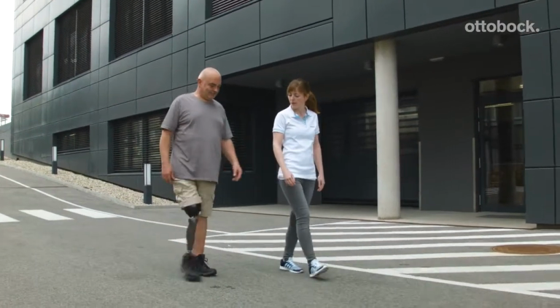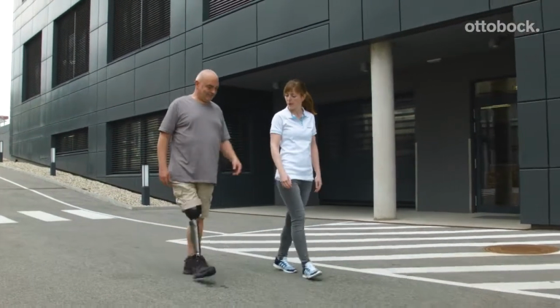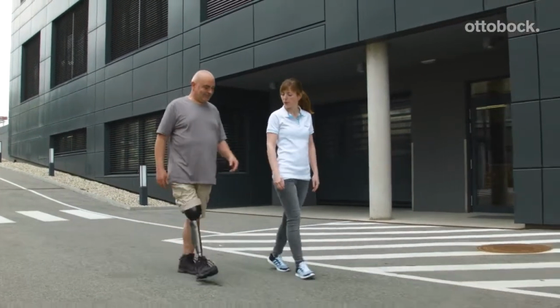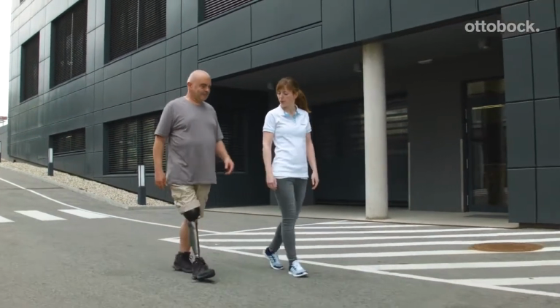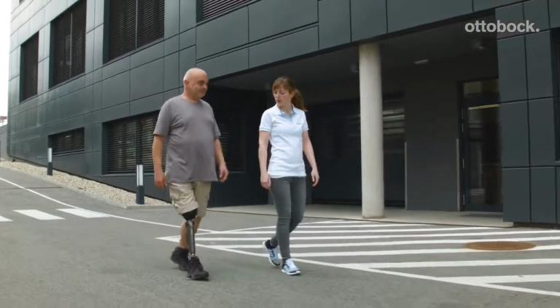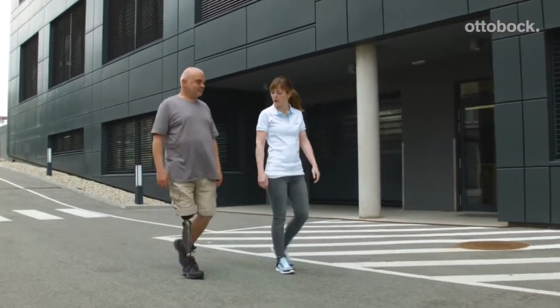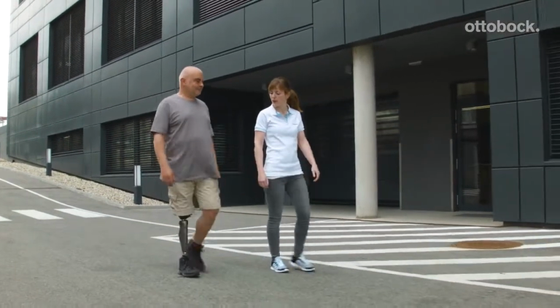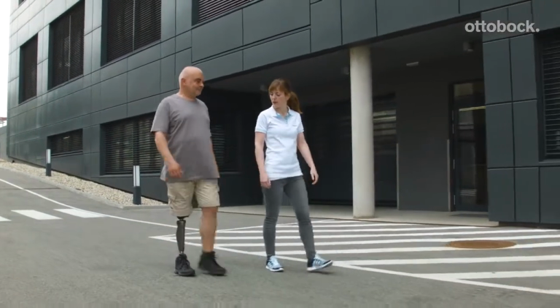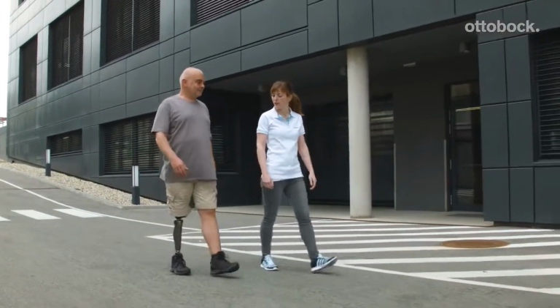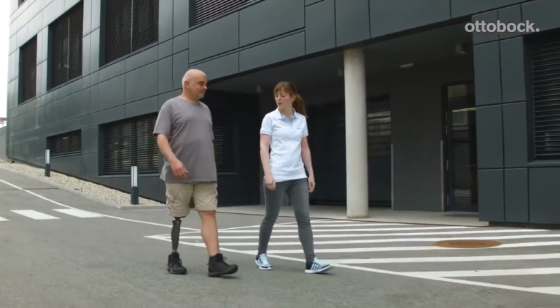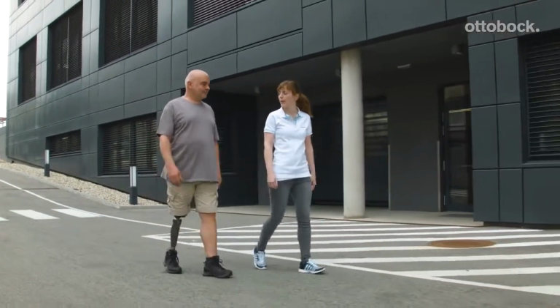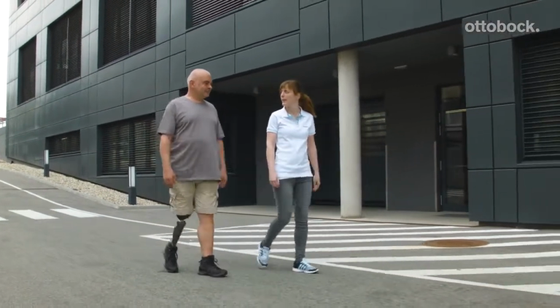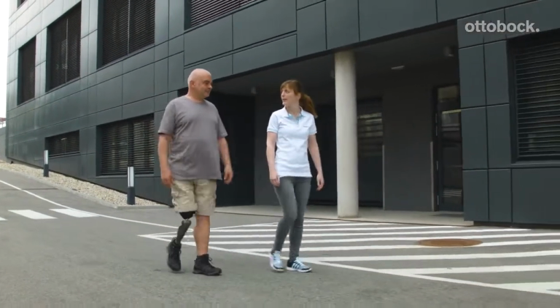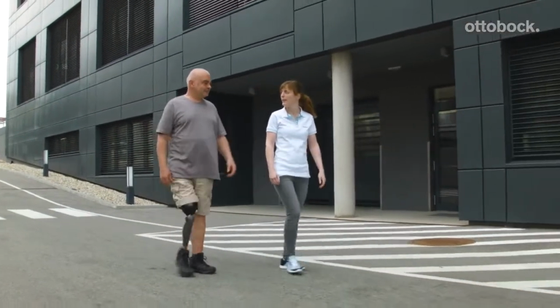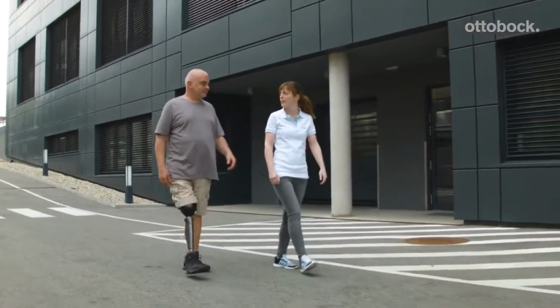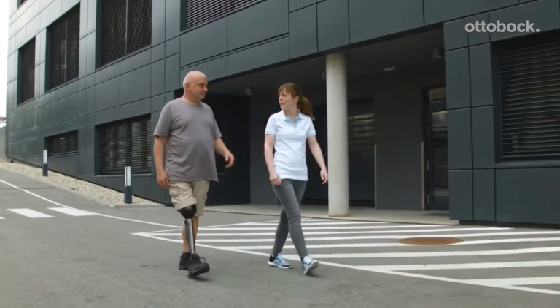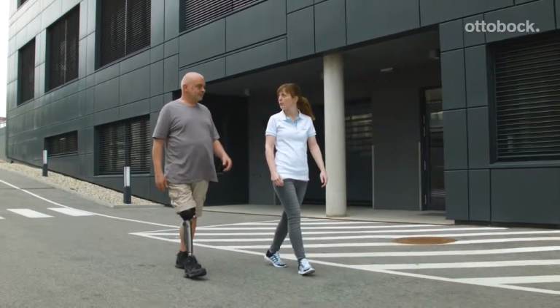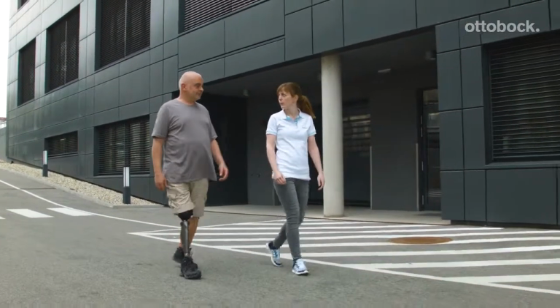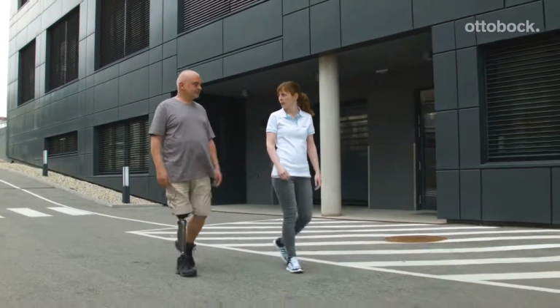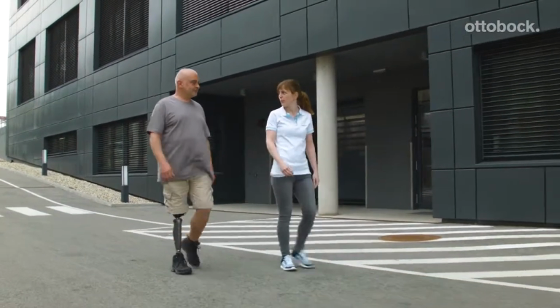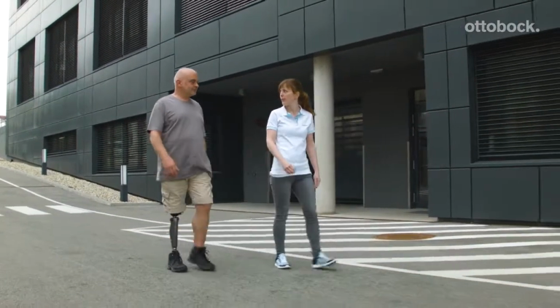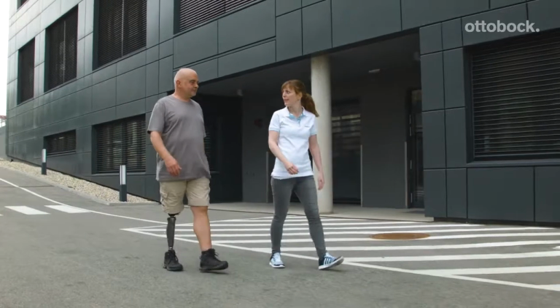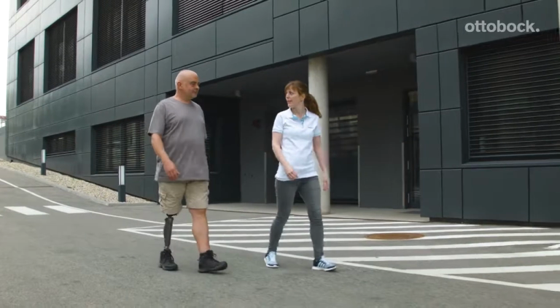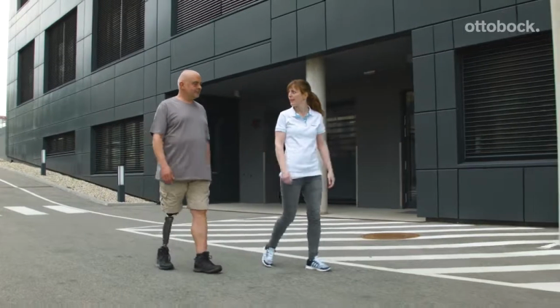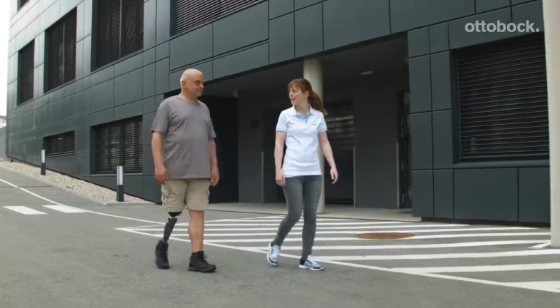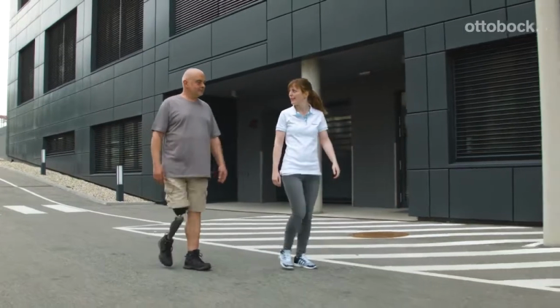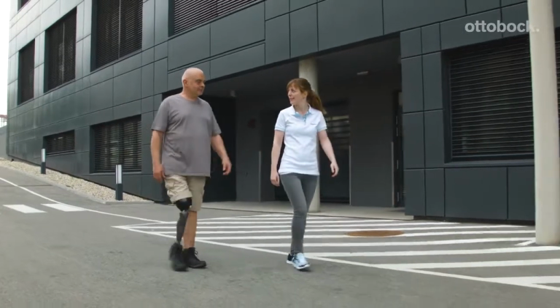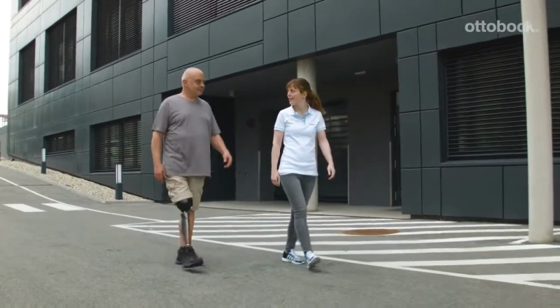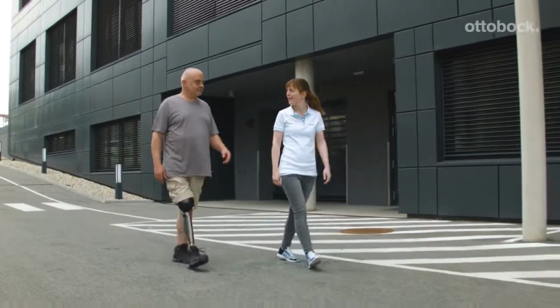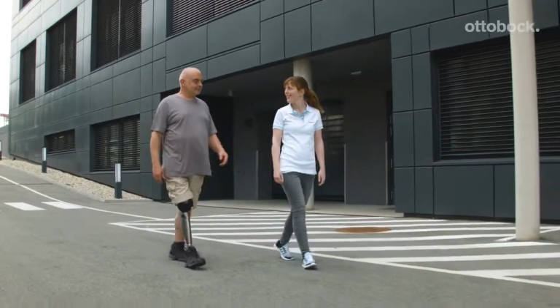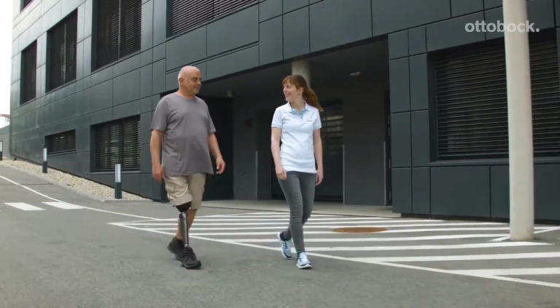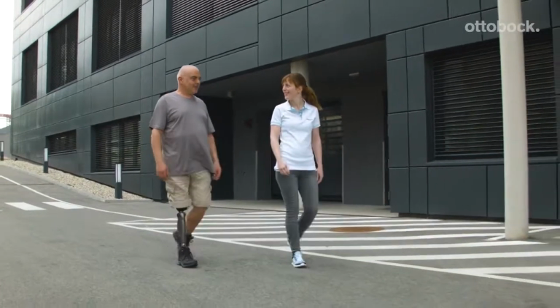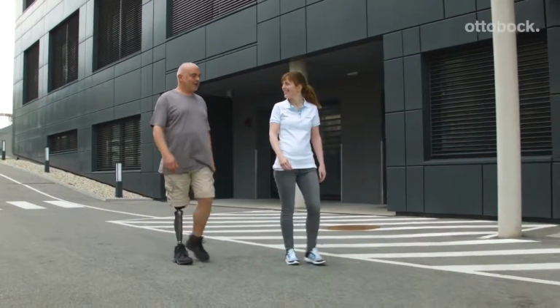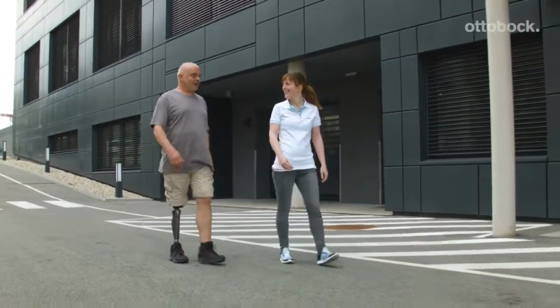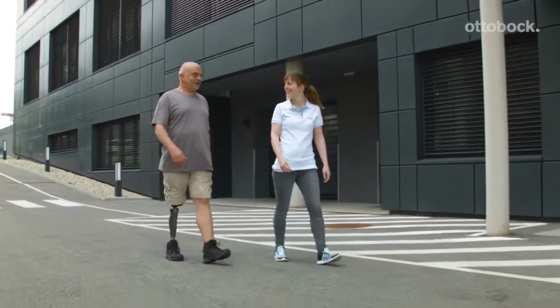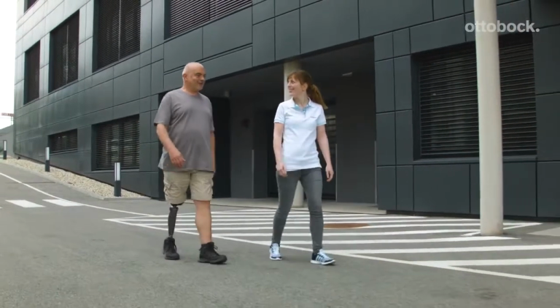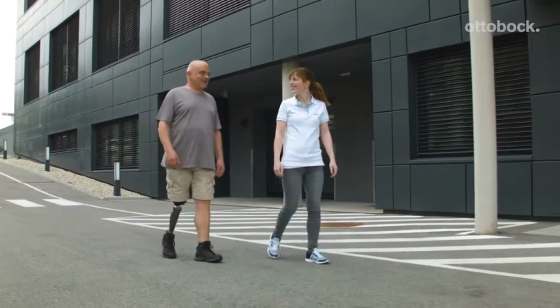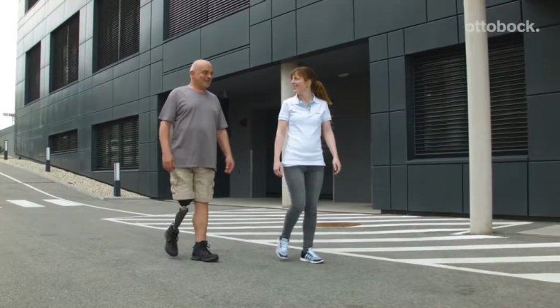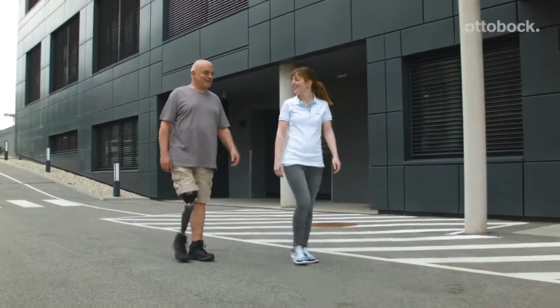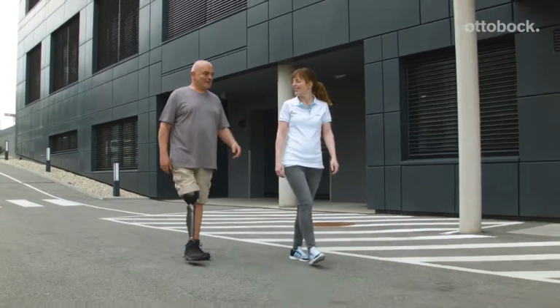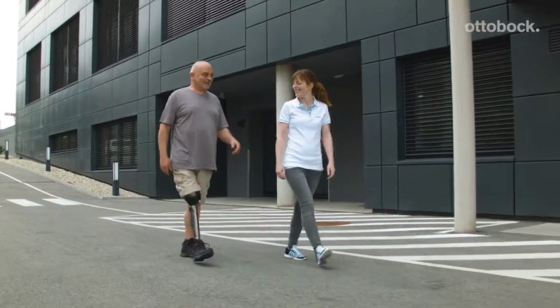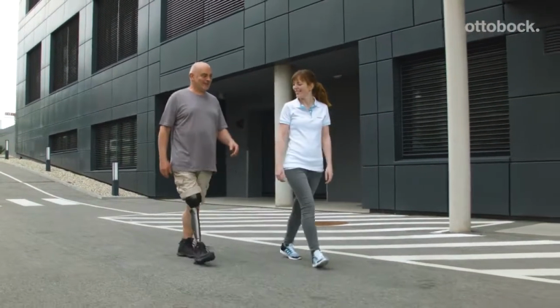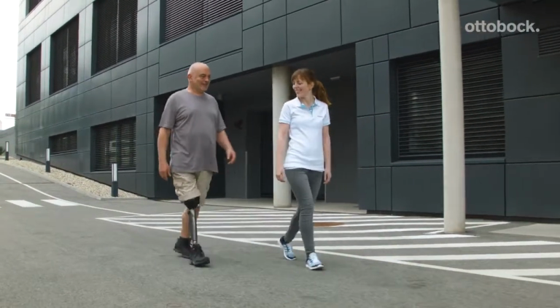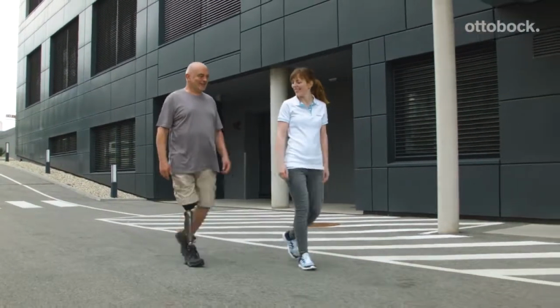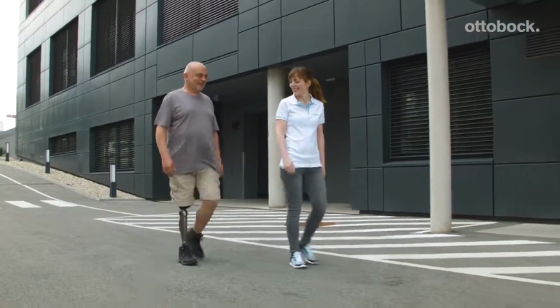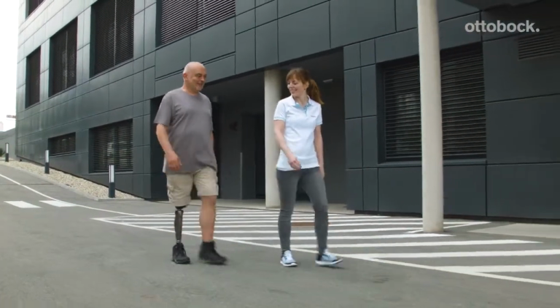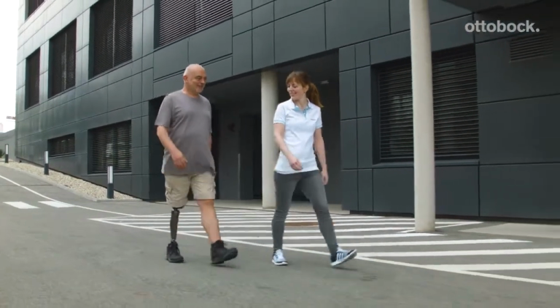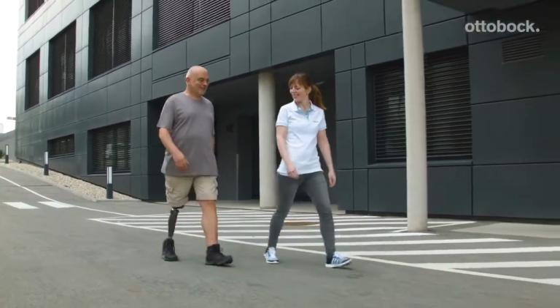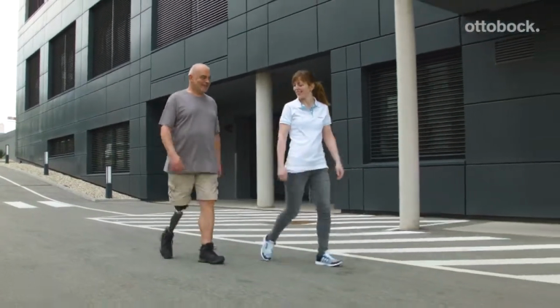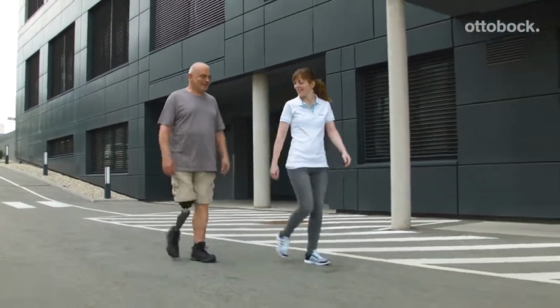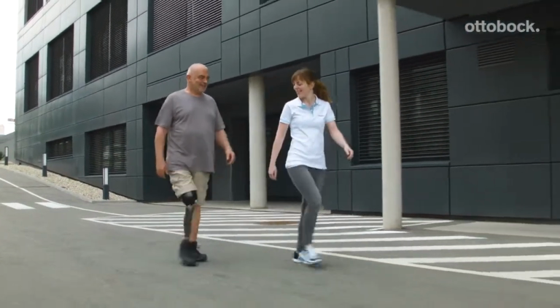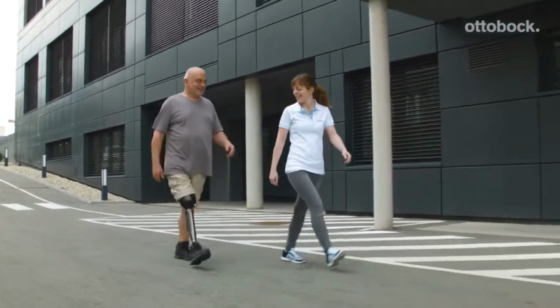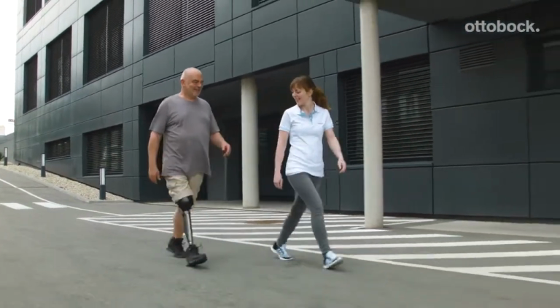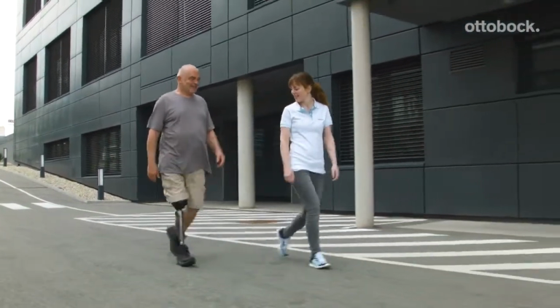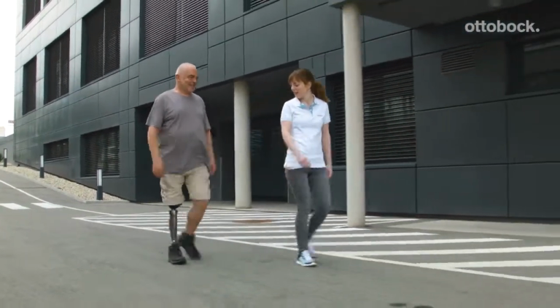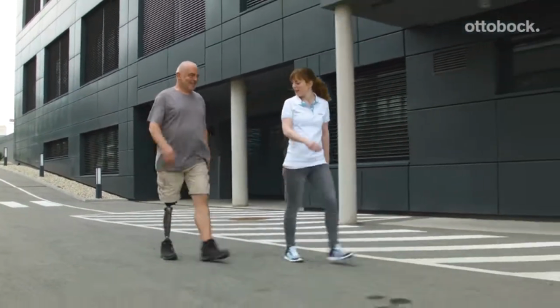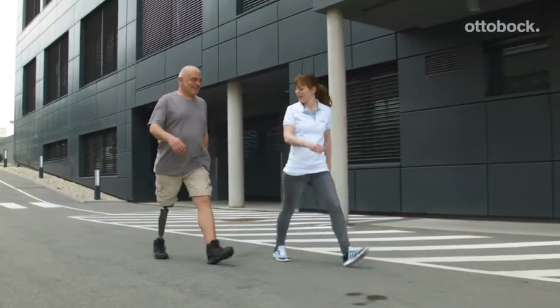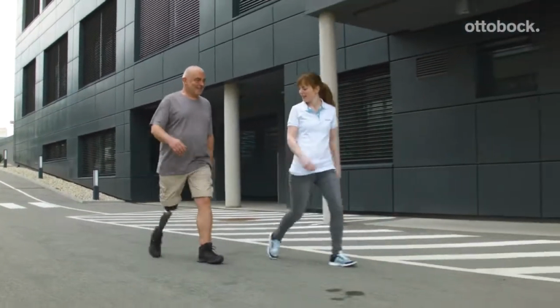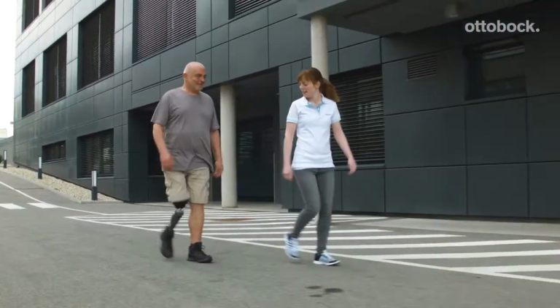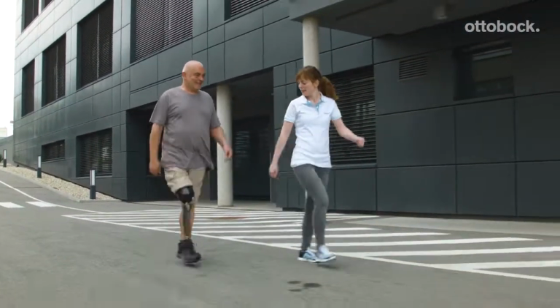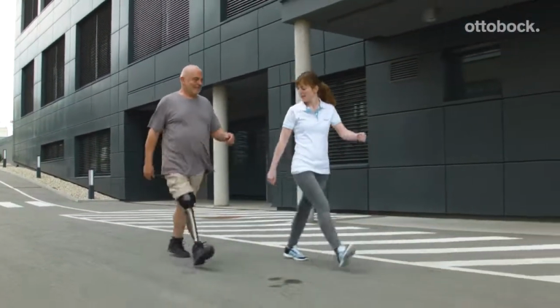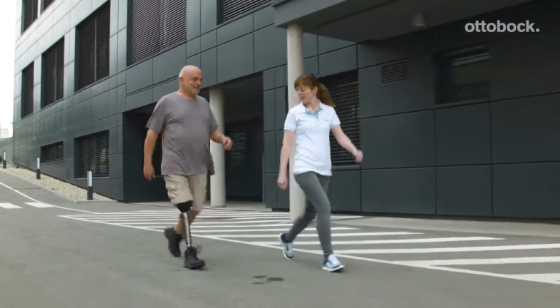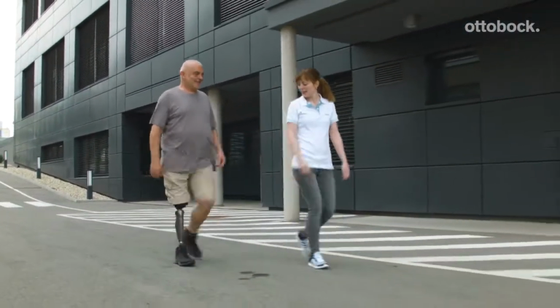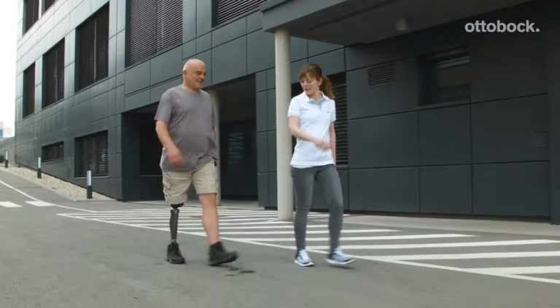Franziska and Gerhard train tempo changes, stopping with the prosthetic knee, tight turns and going backwards.